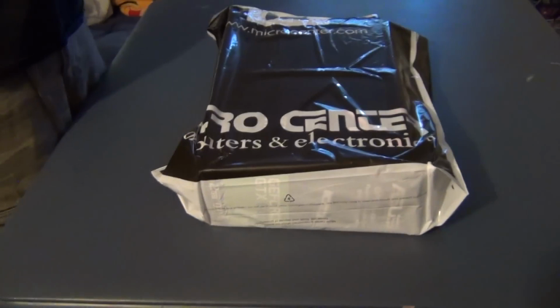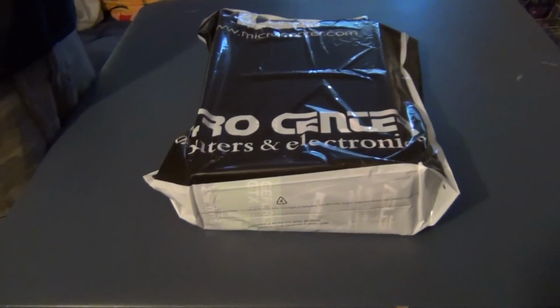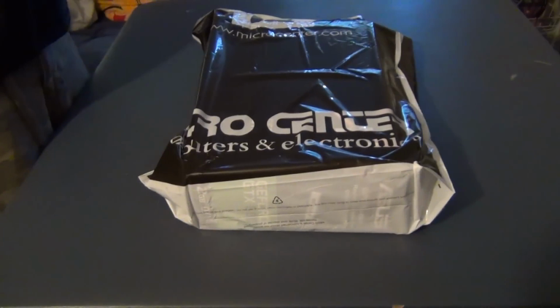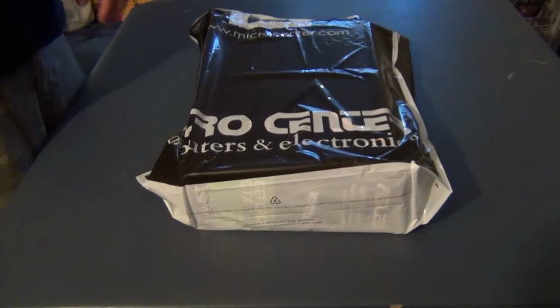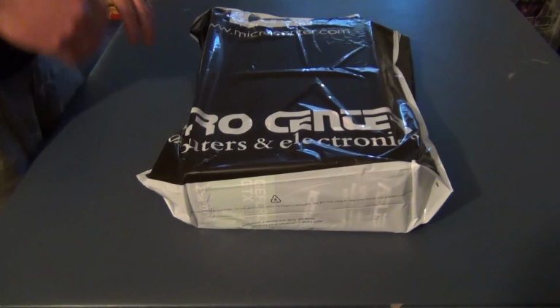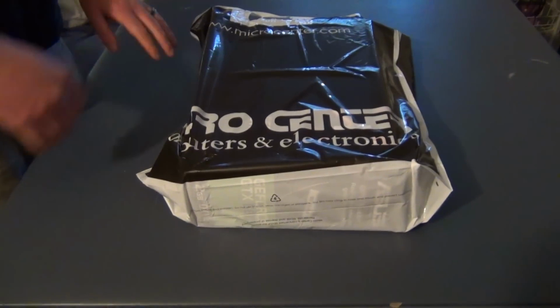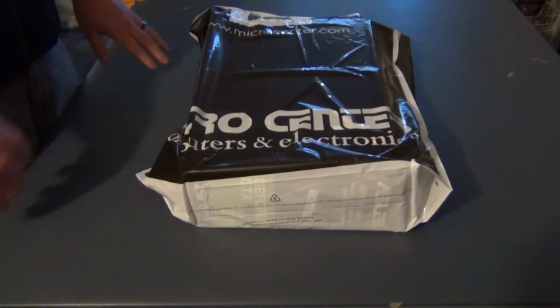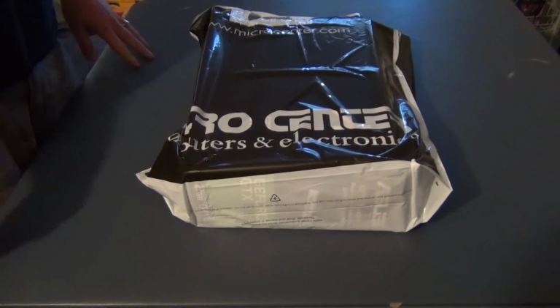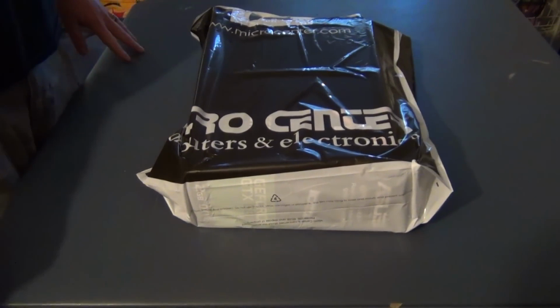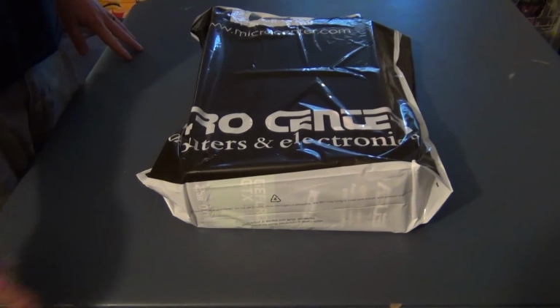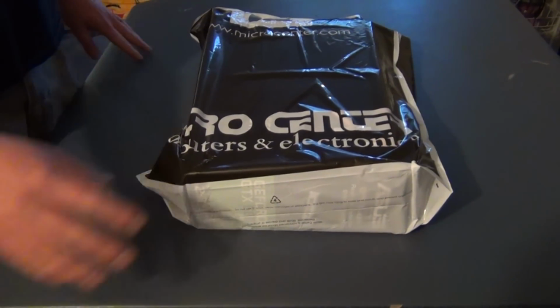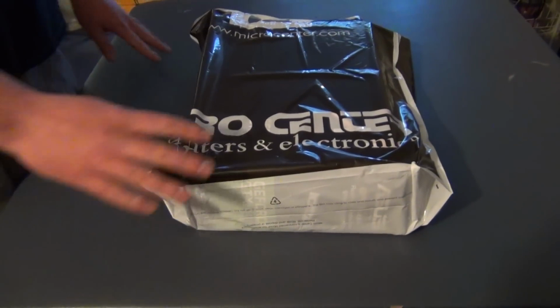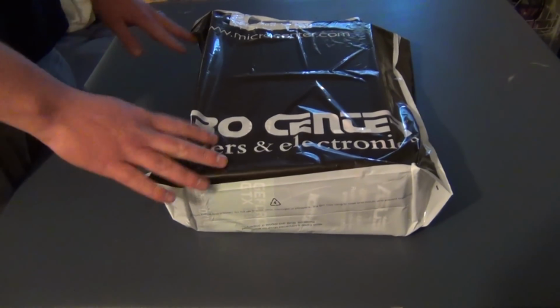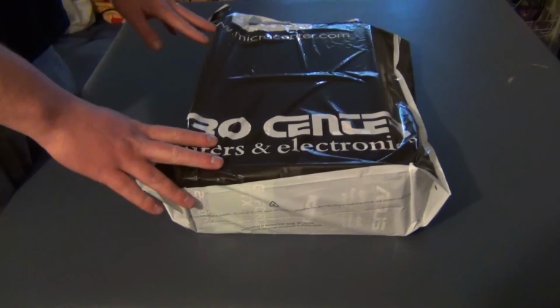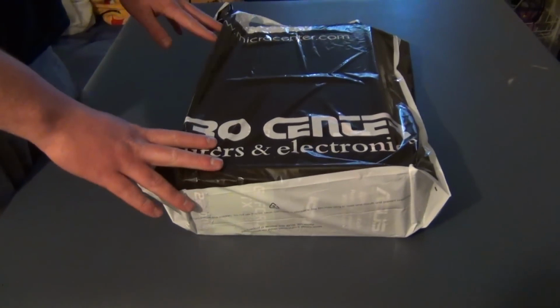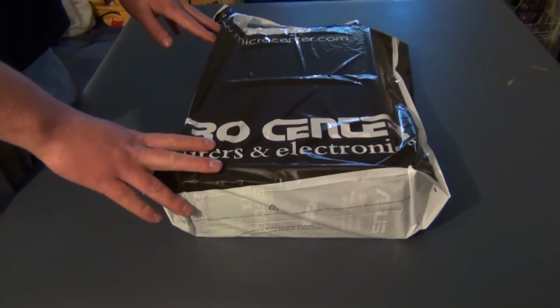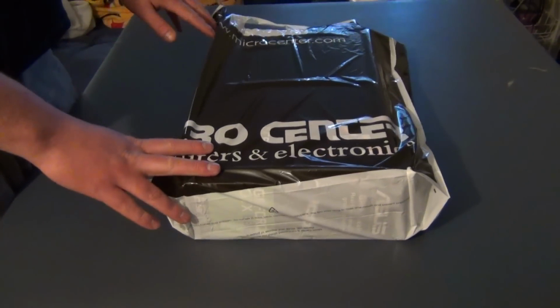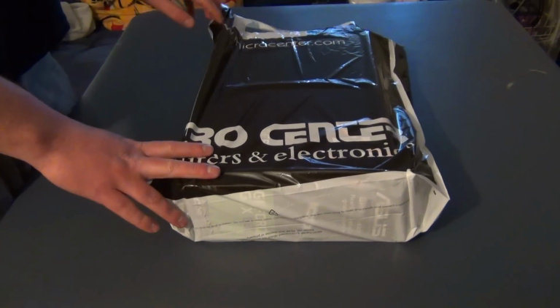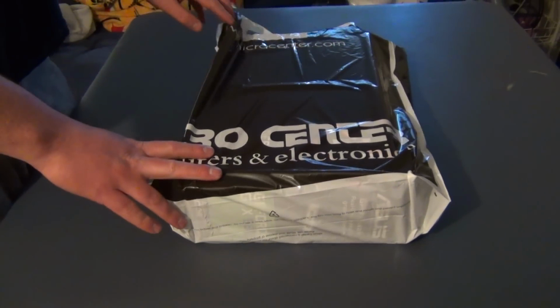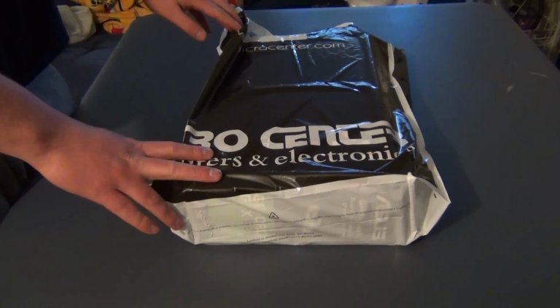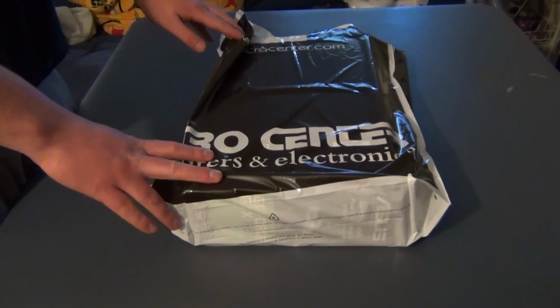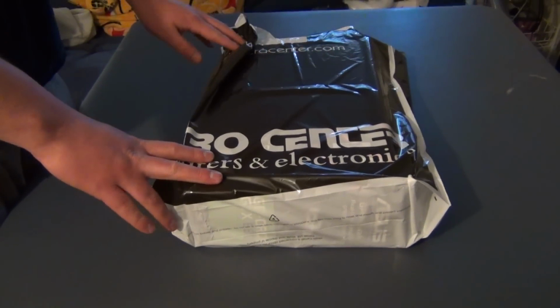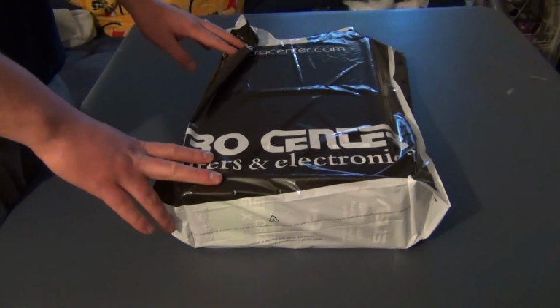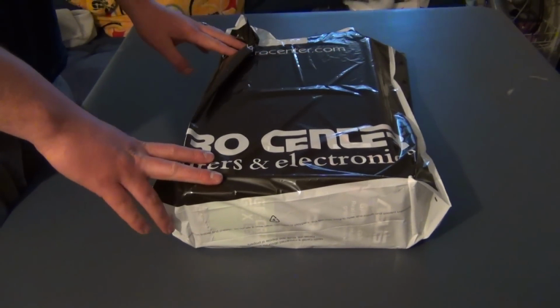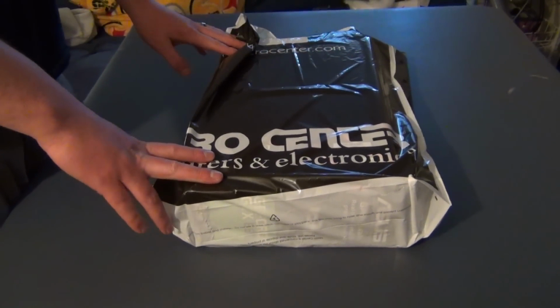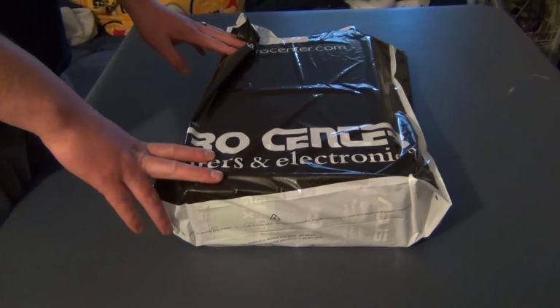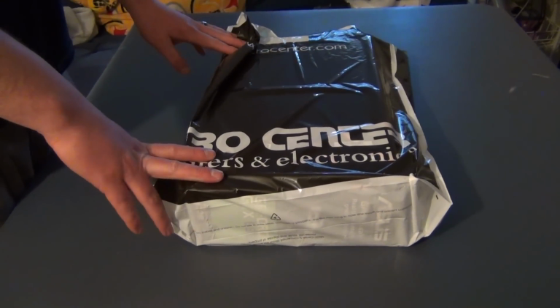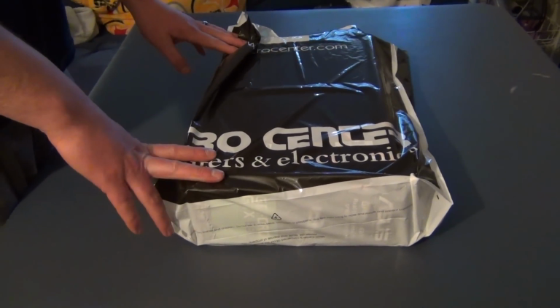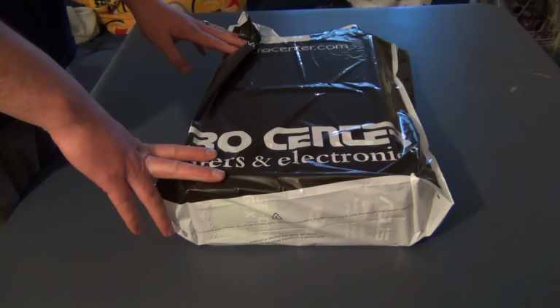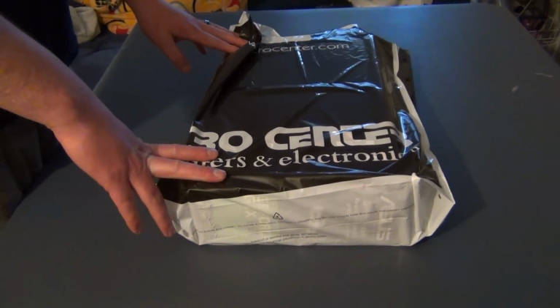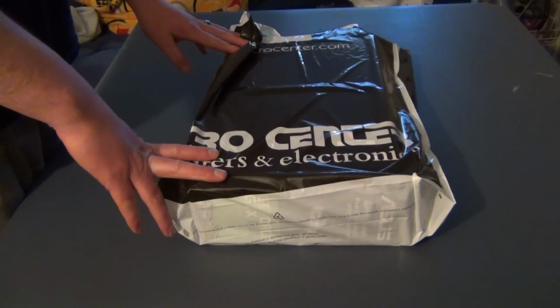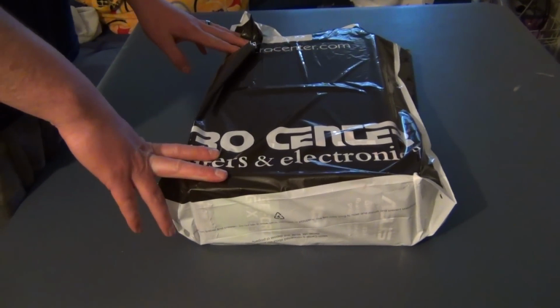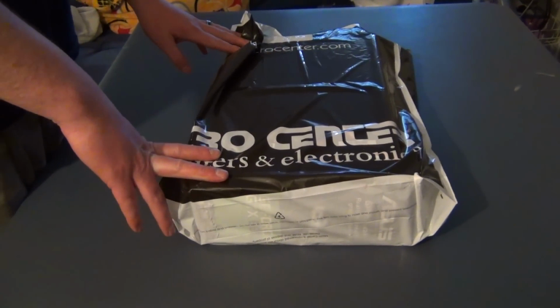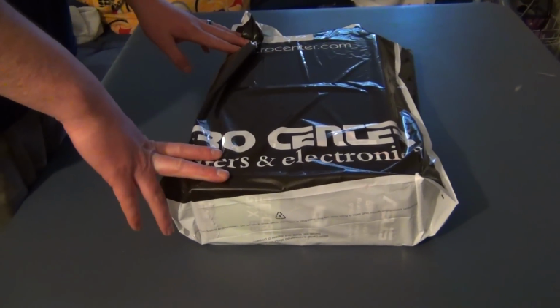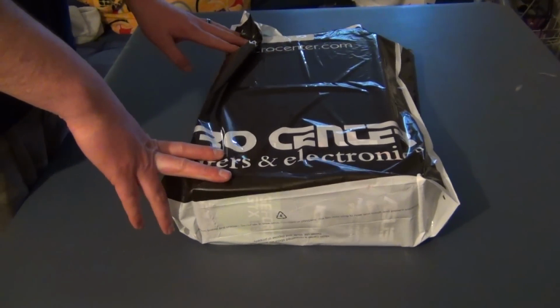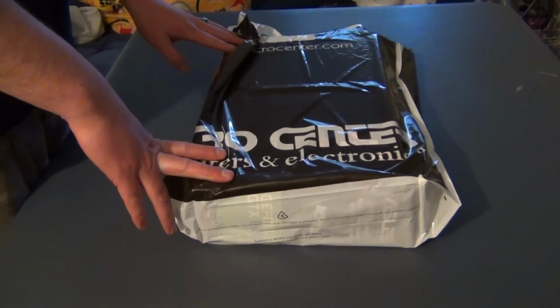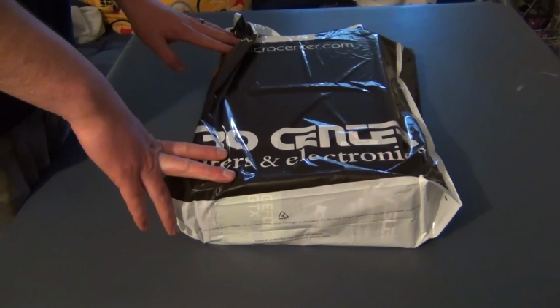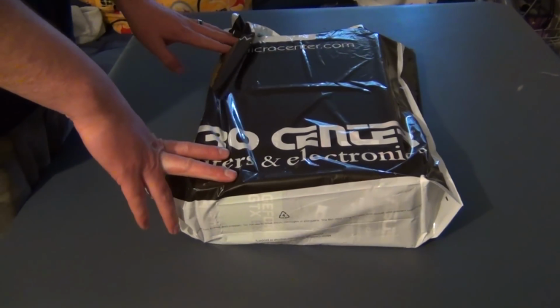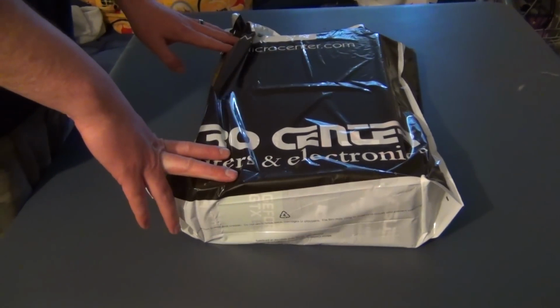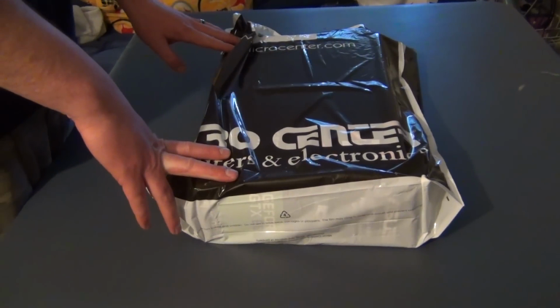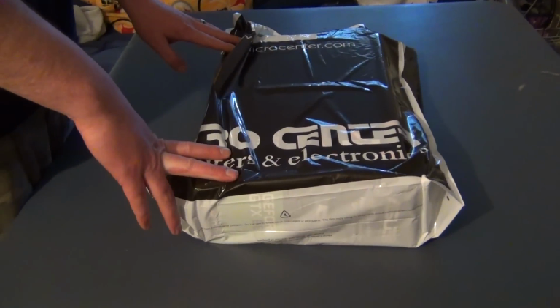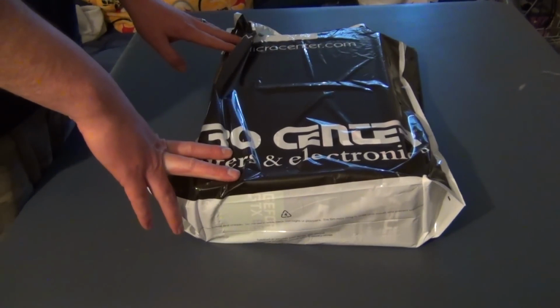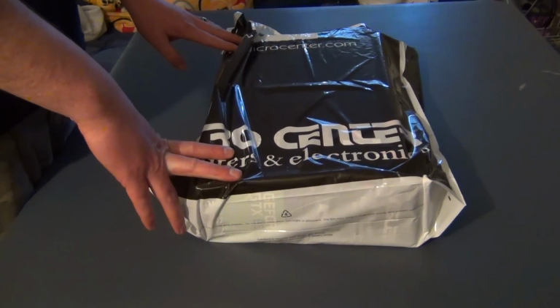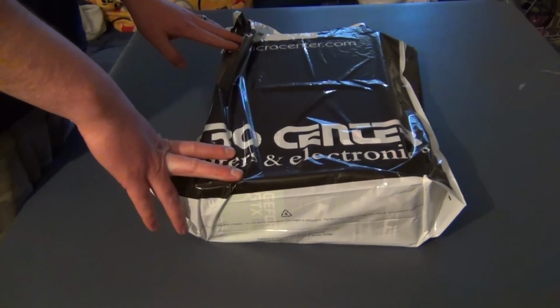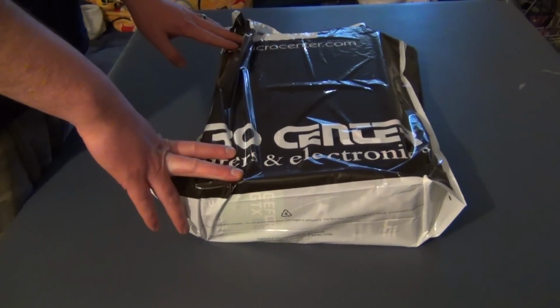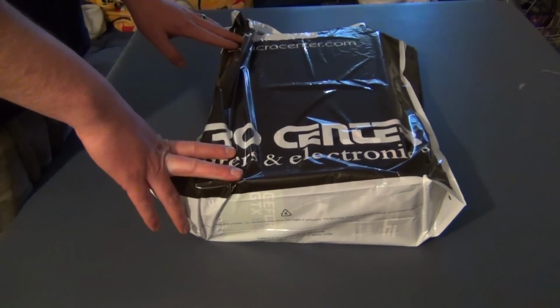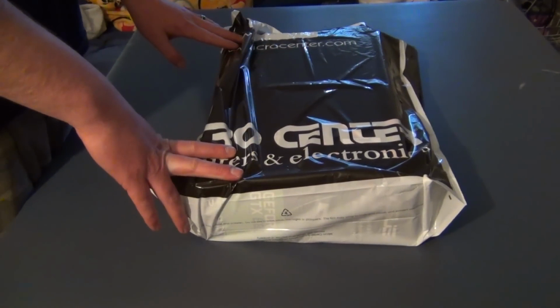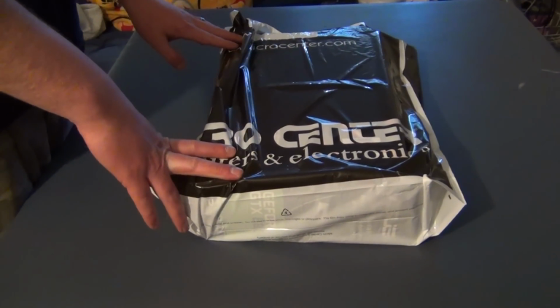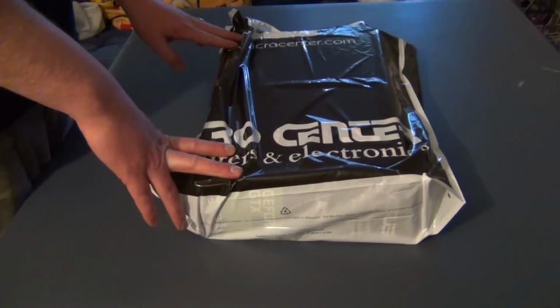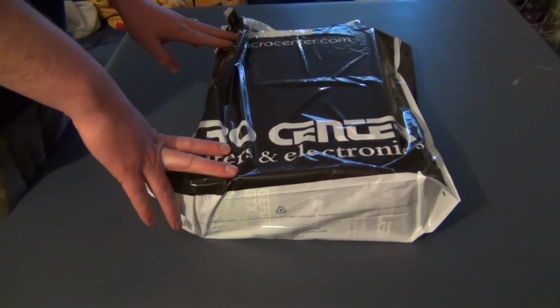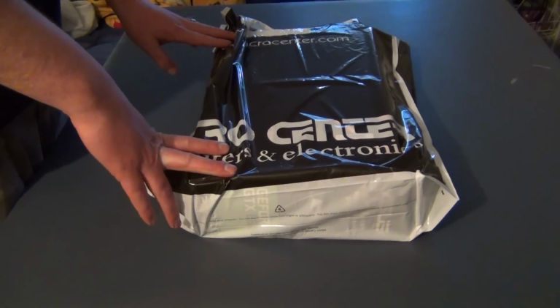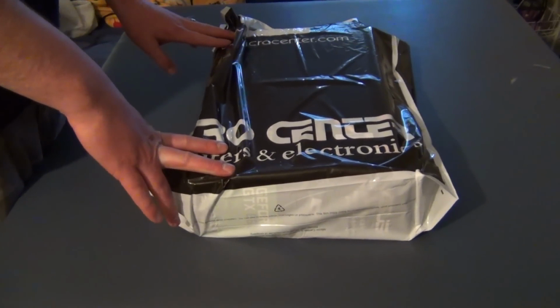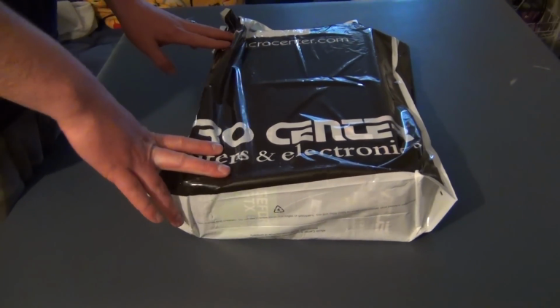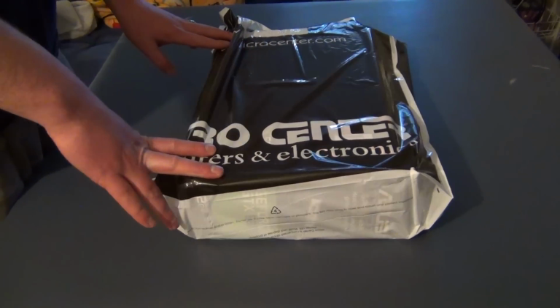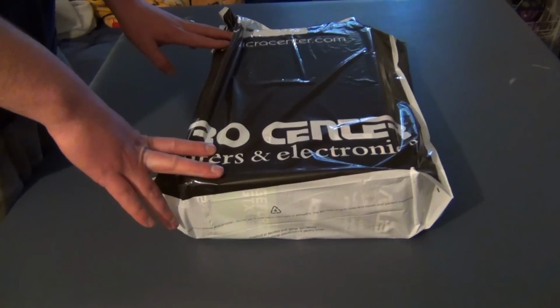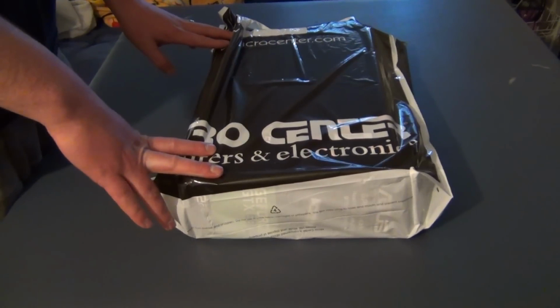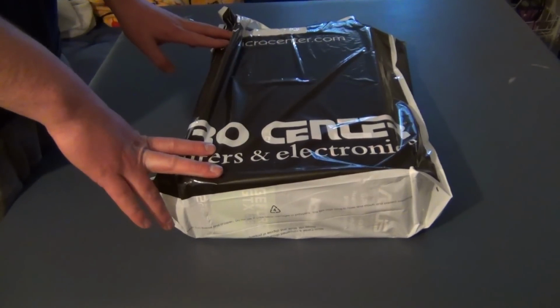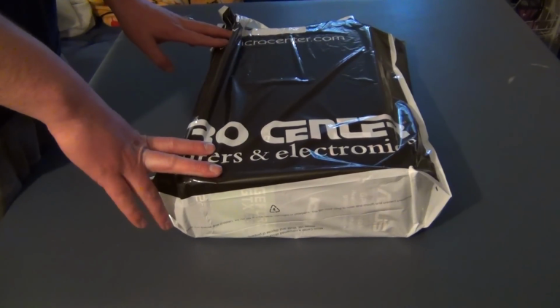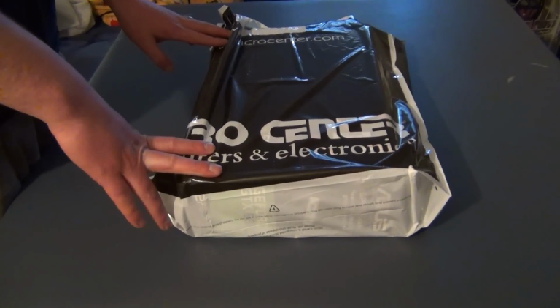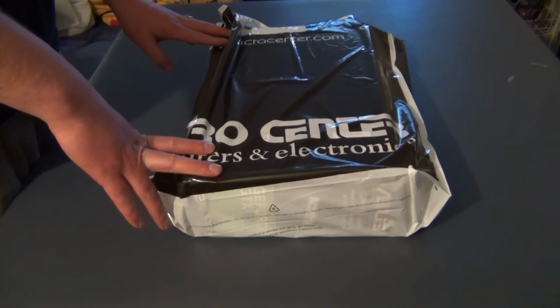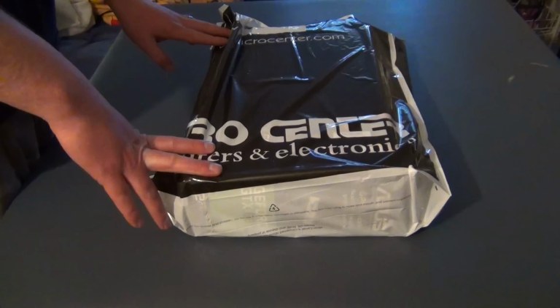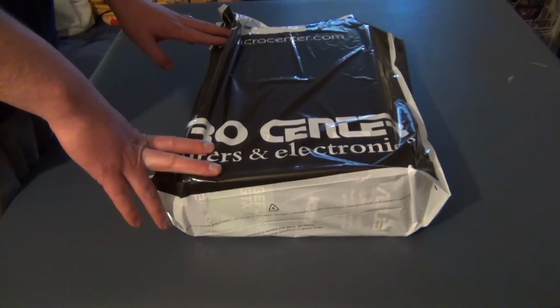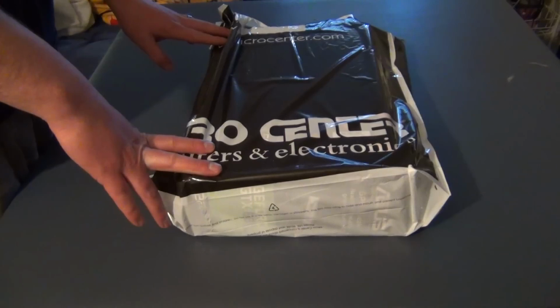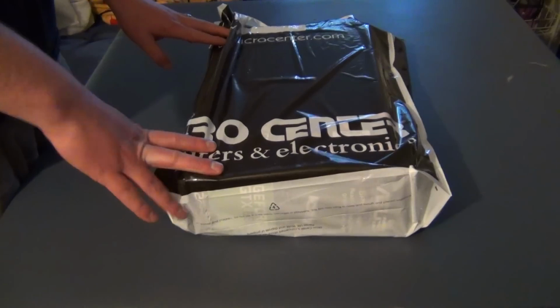Alright, what's in the bag? I don't know. Is it a graphics card, hard drive, computer parts? It's one of those, right?